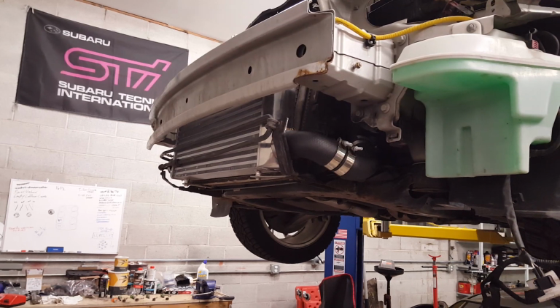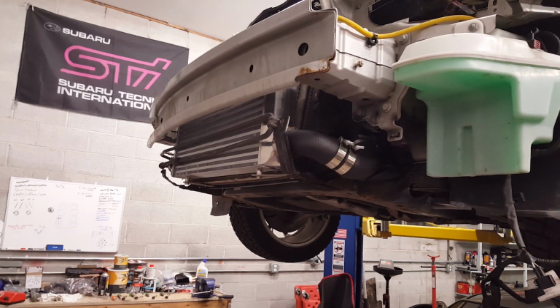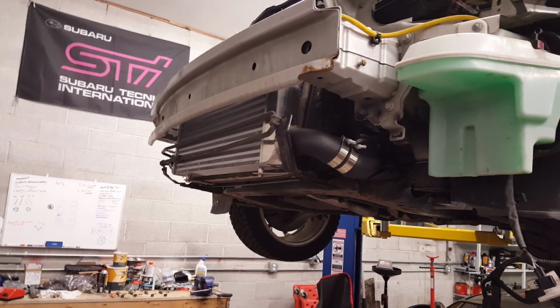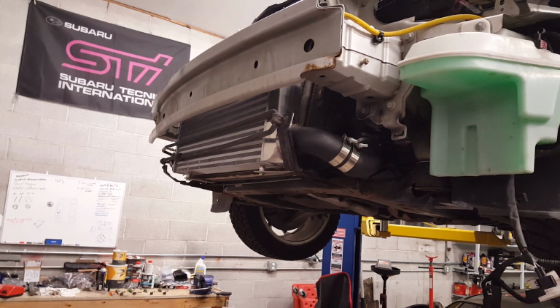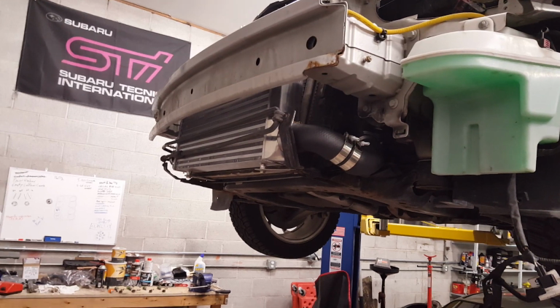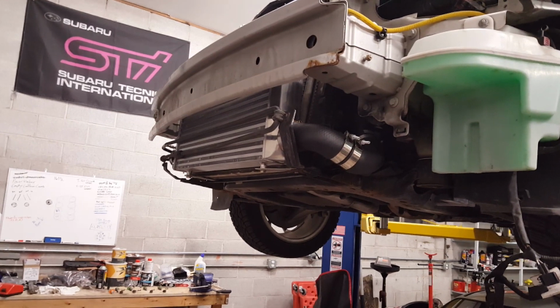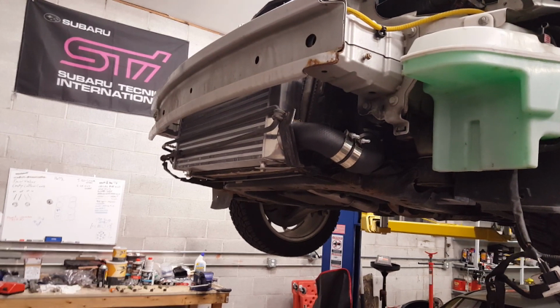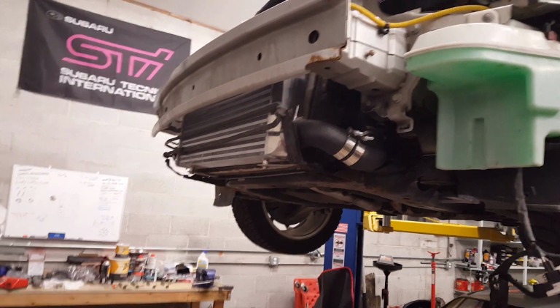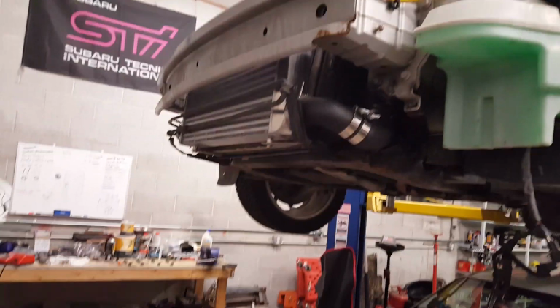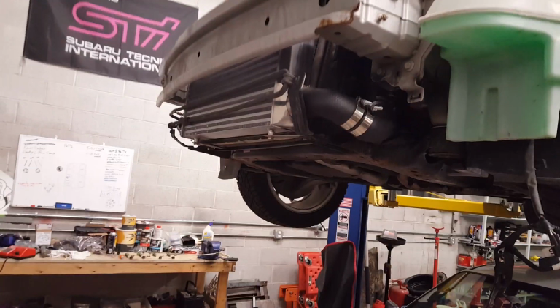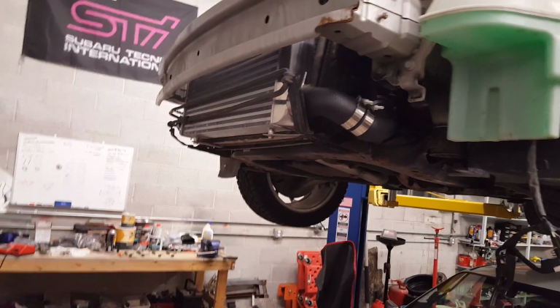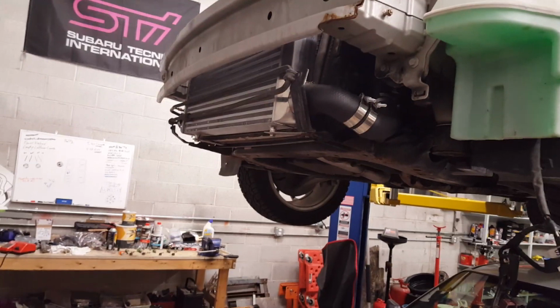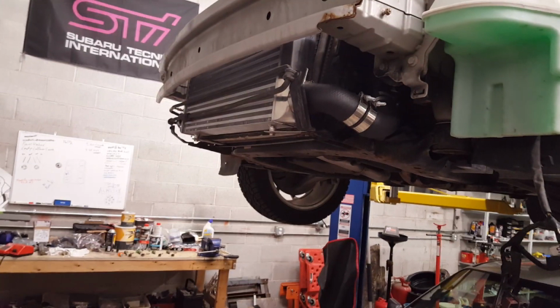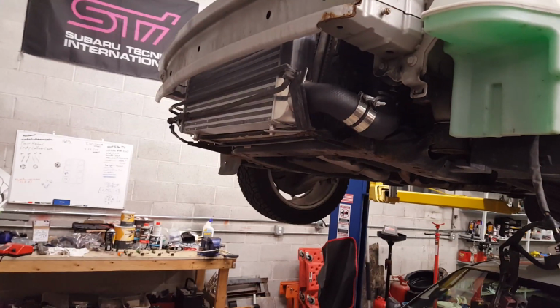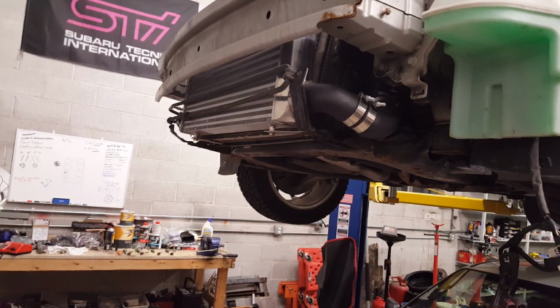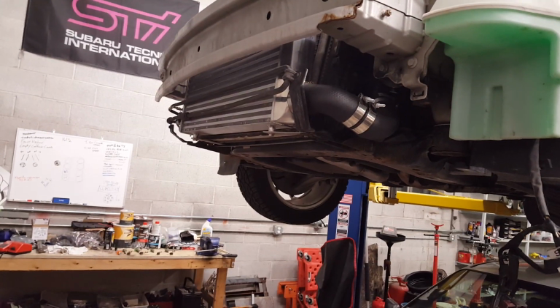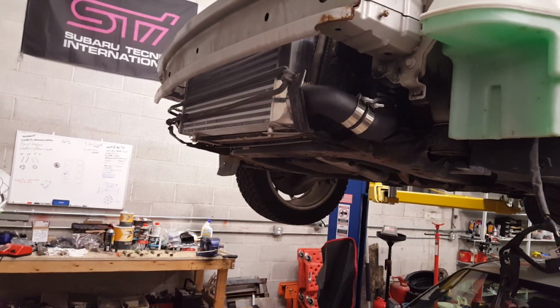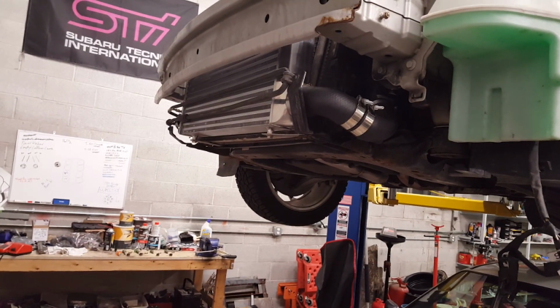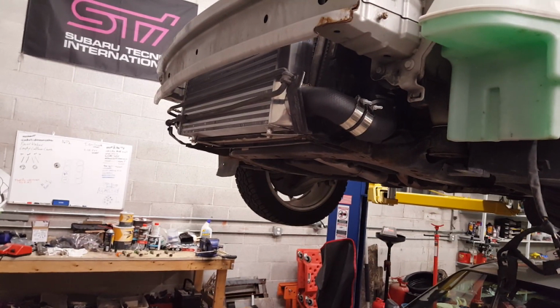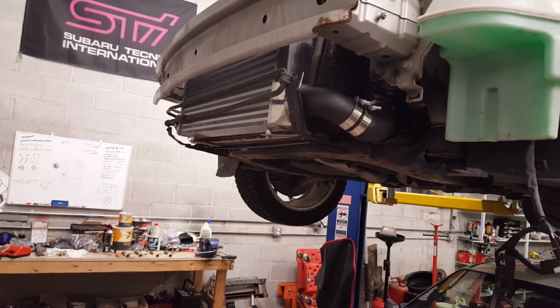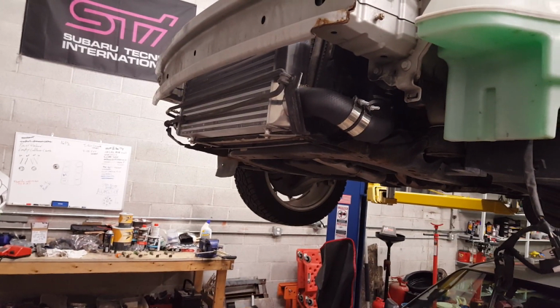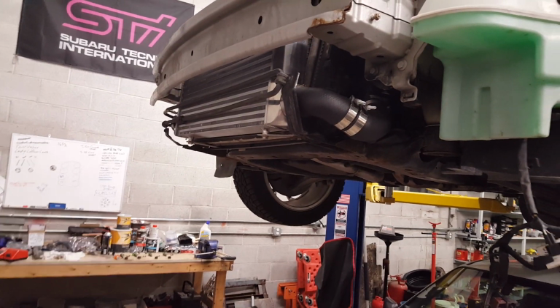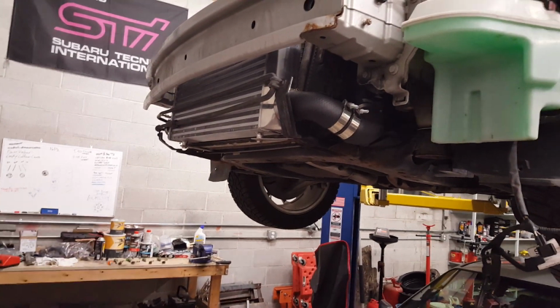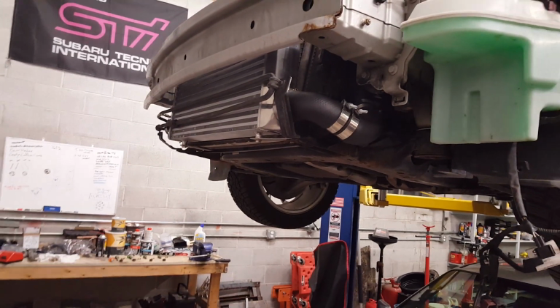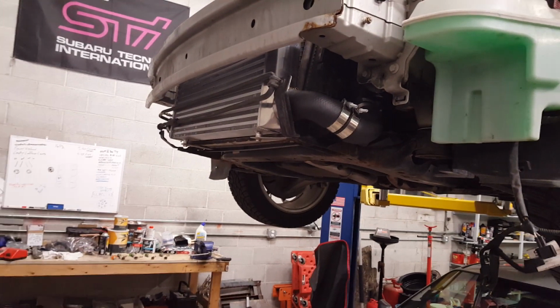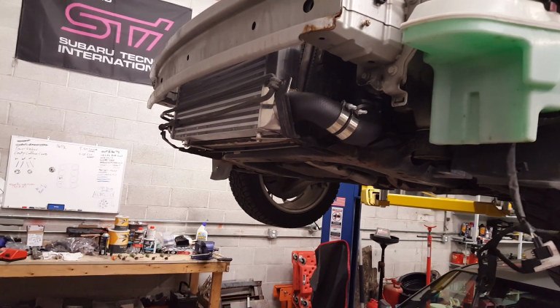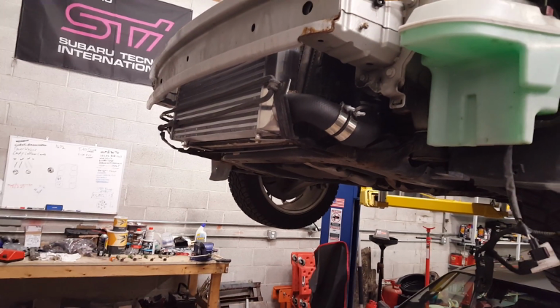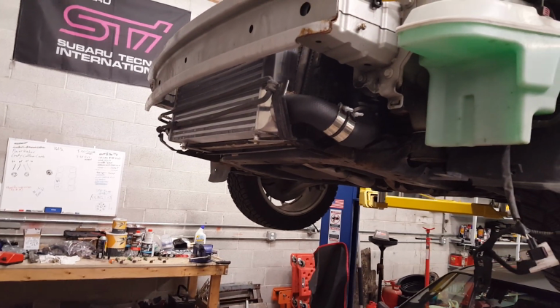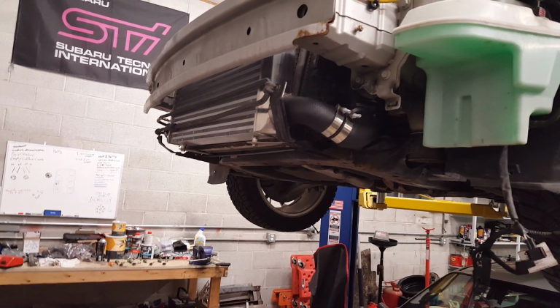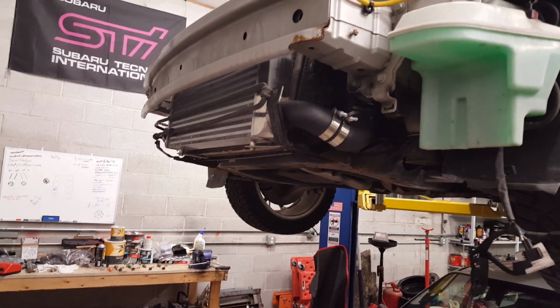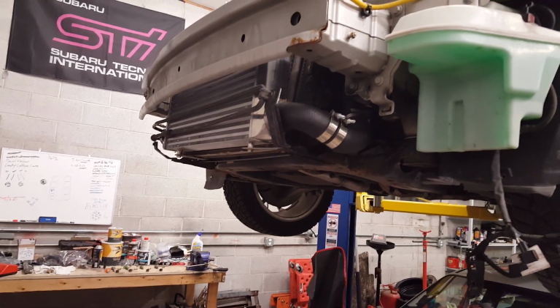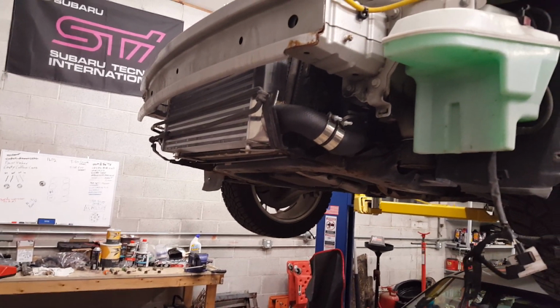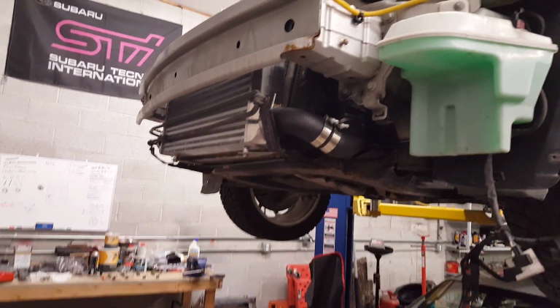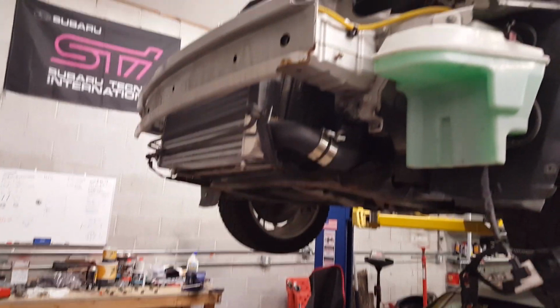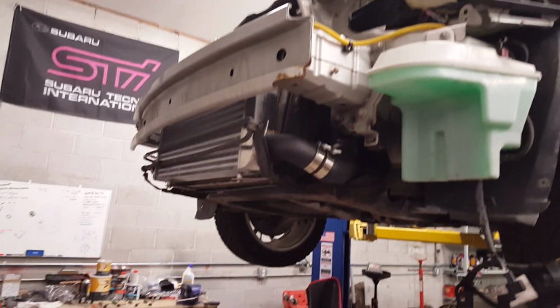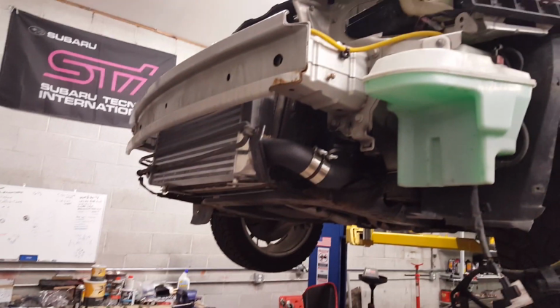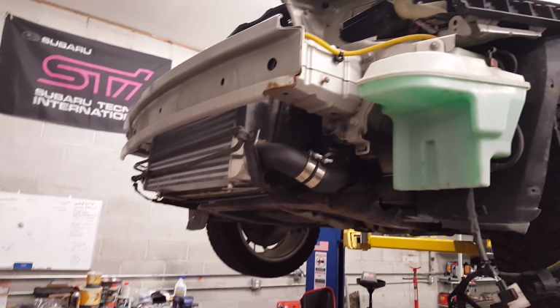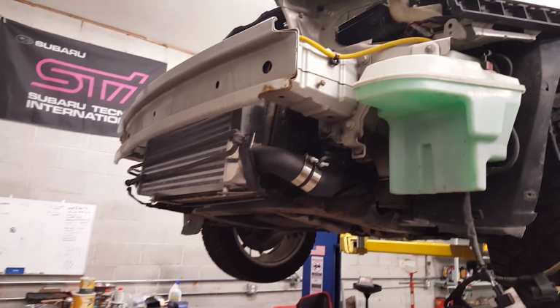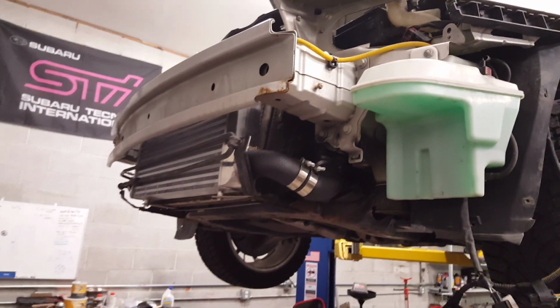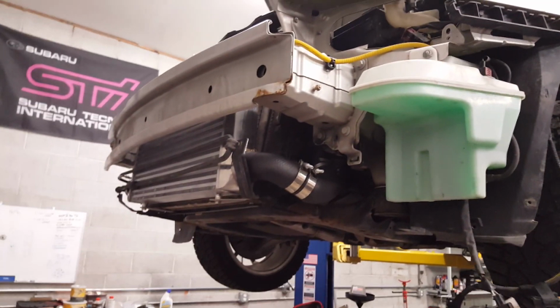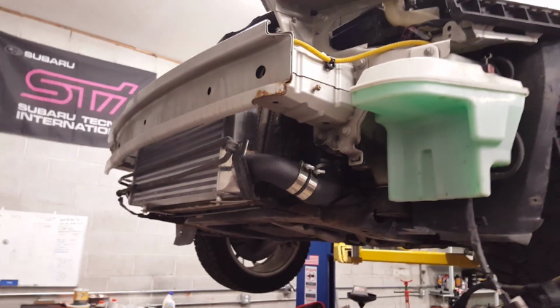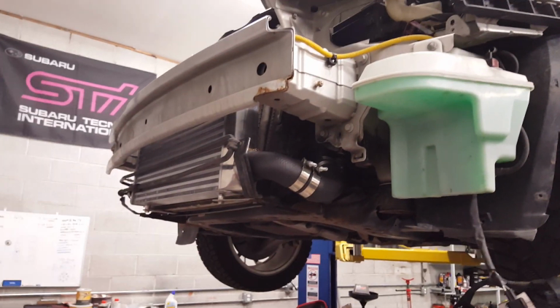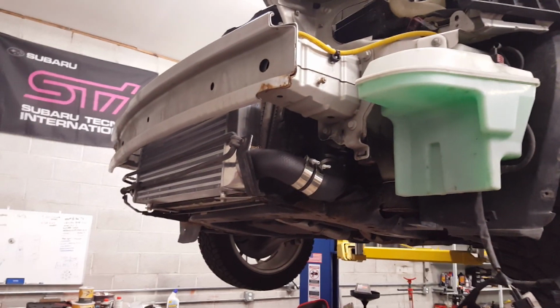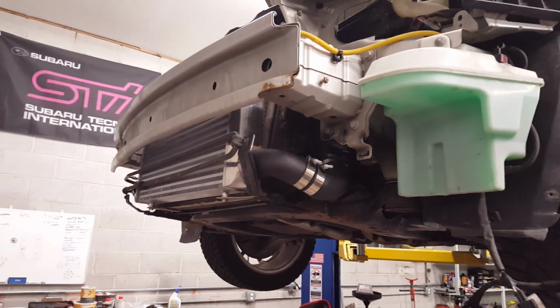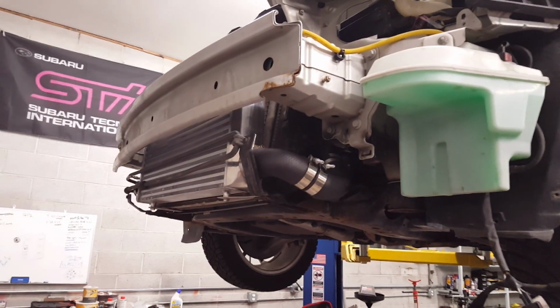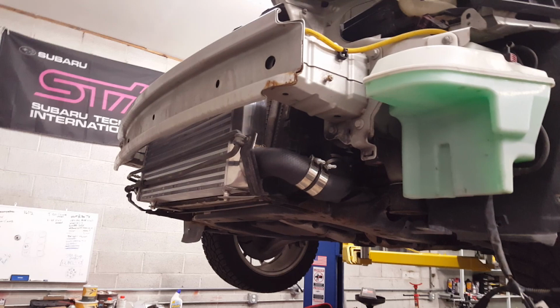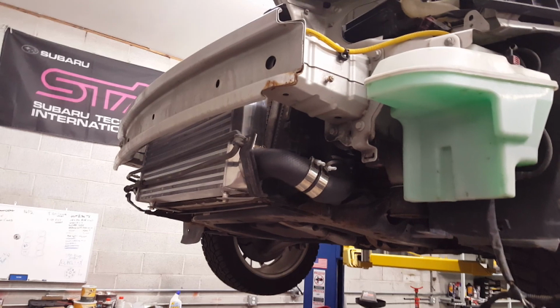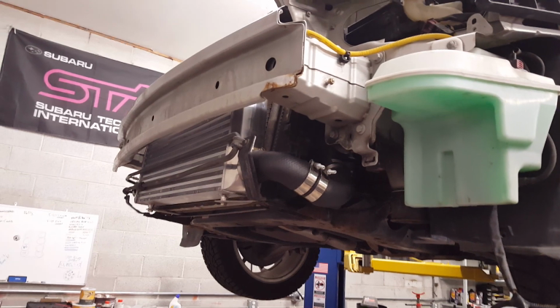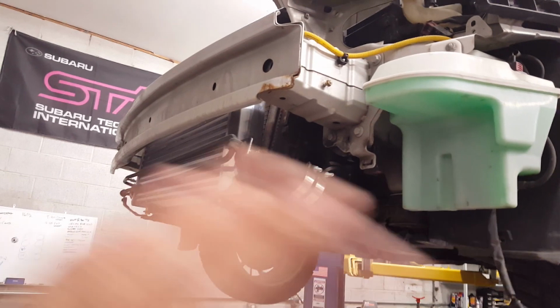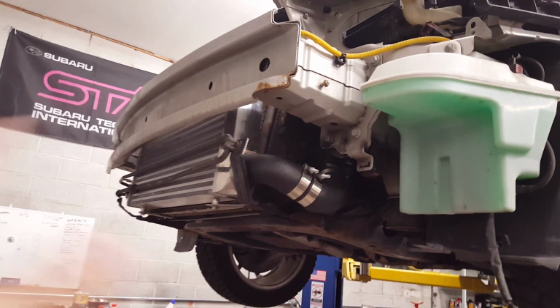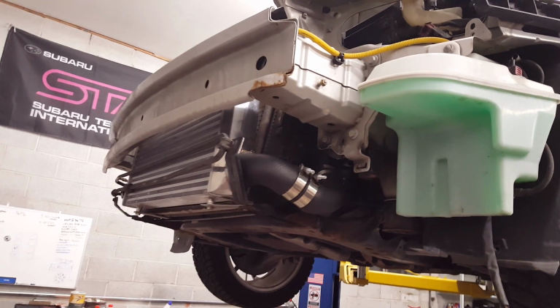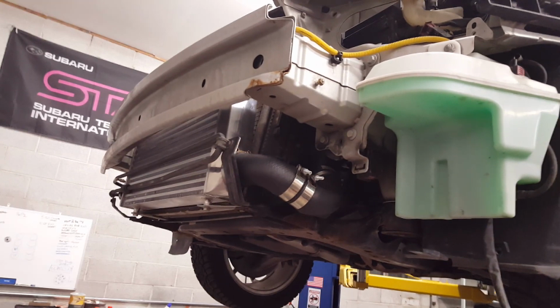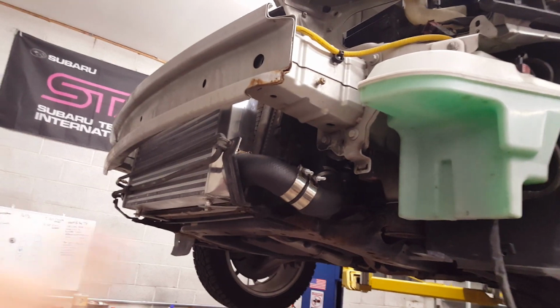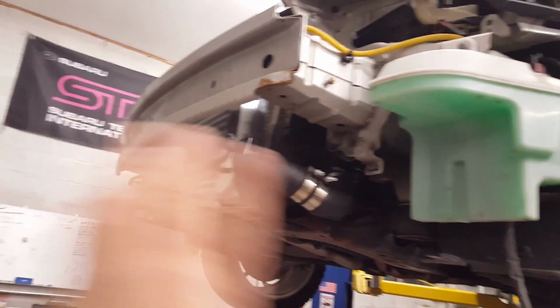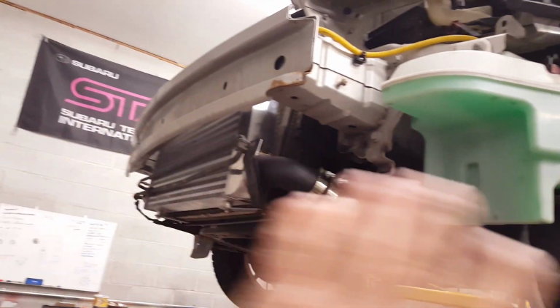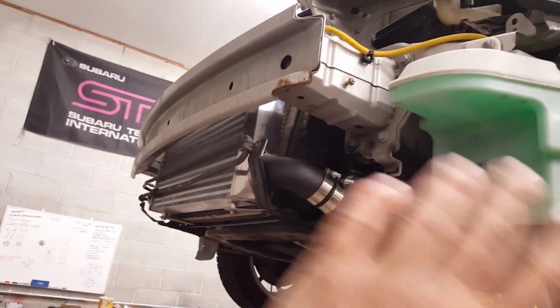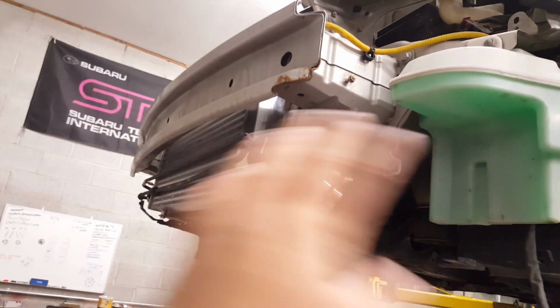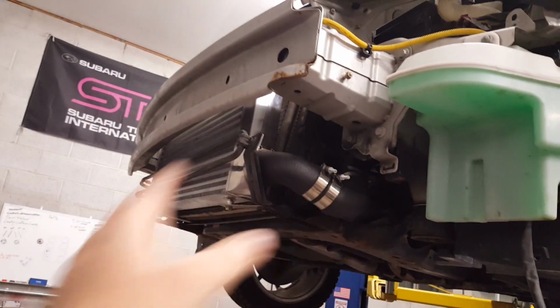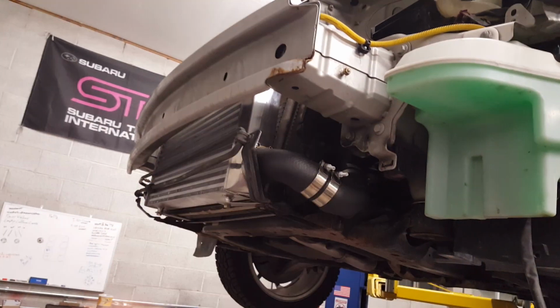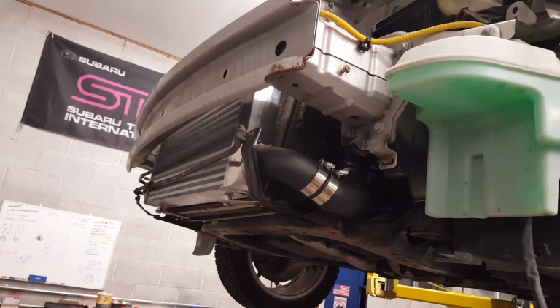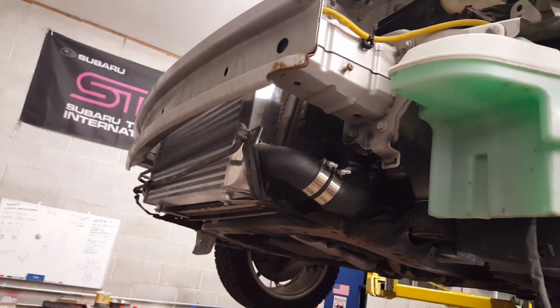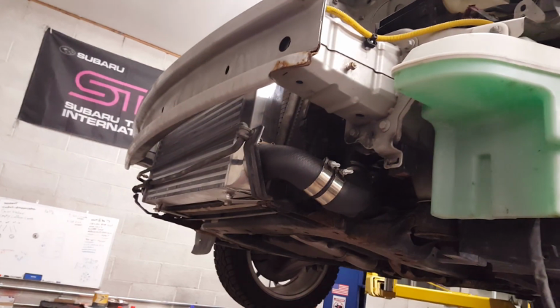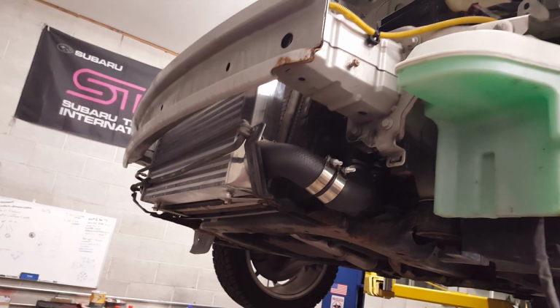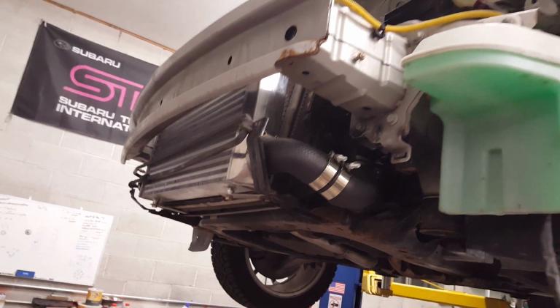Hey, what's up guys. So what I did, I just took the bumper off and took everything off to get this all exposed.